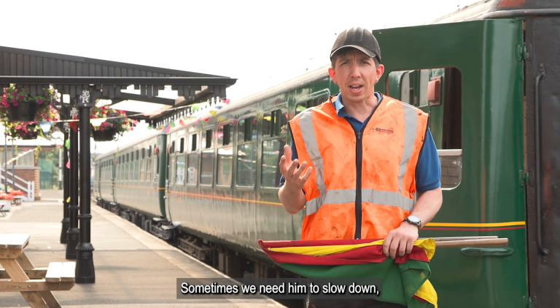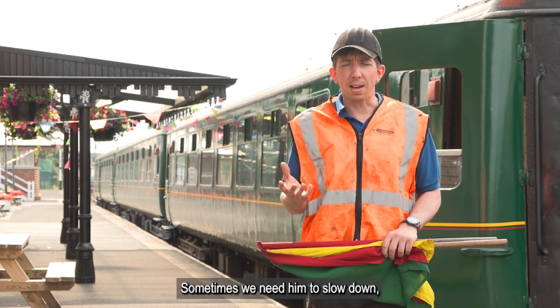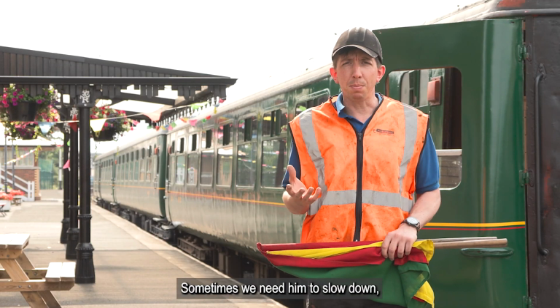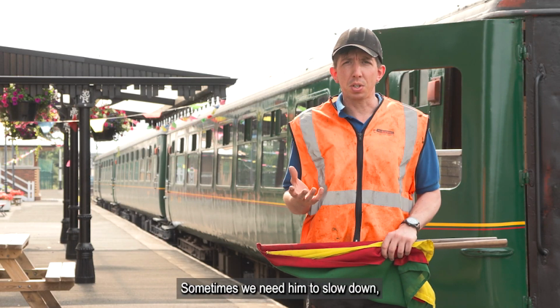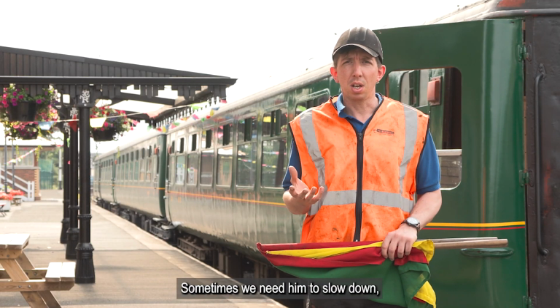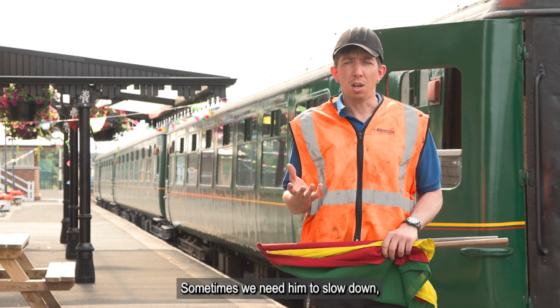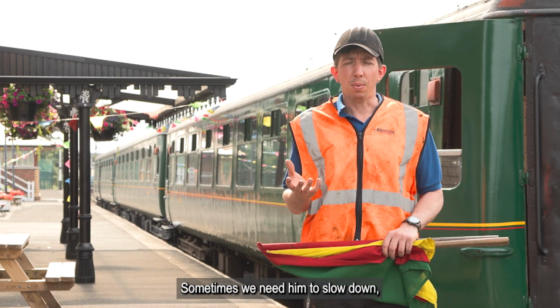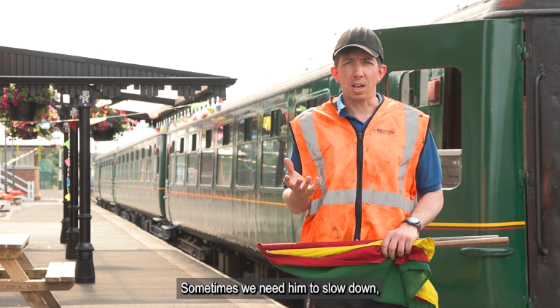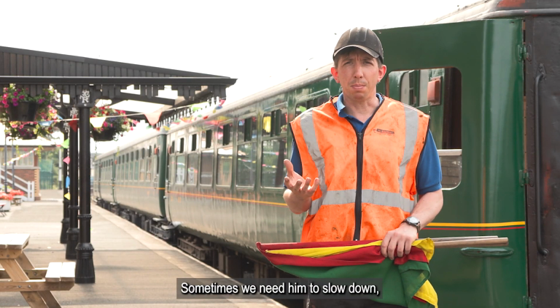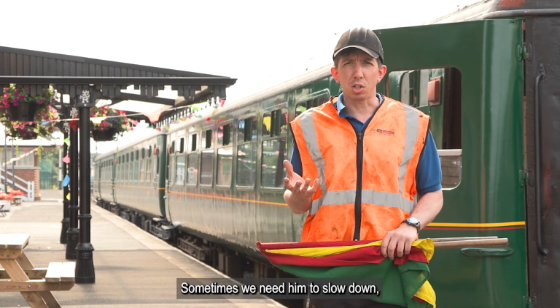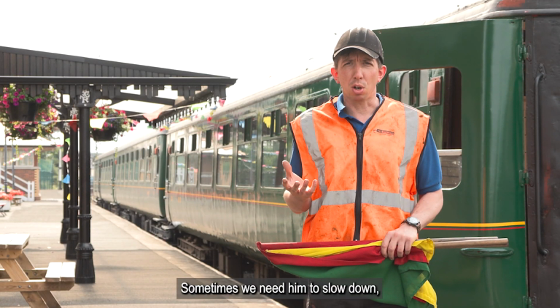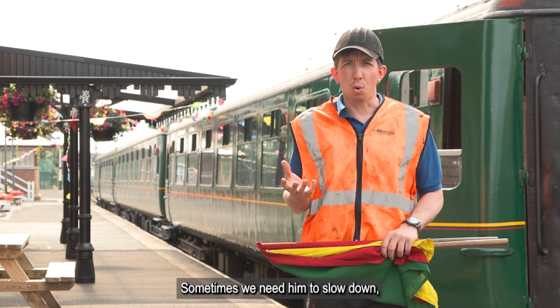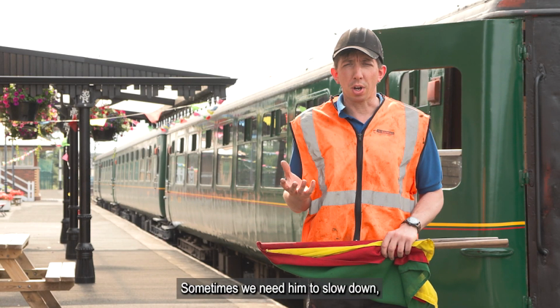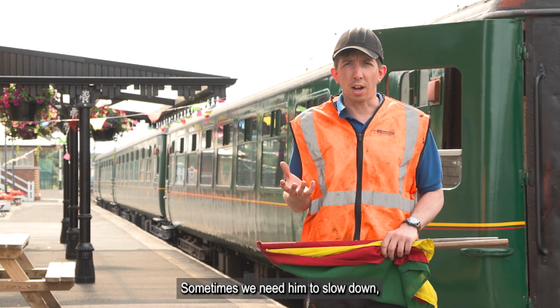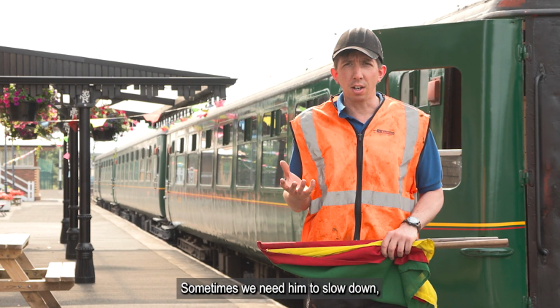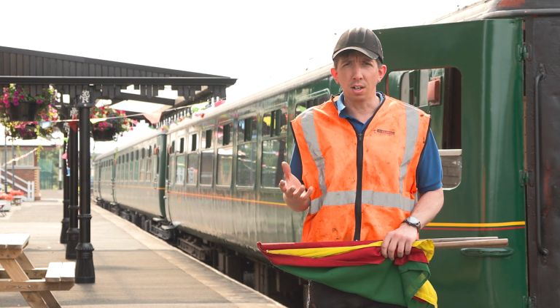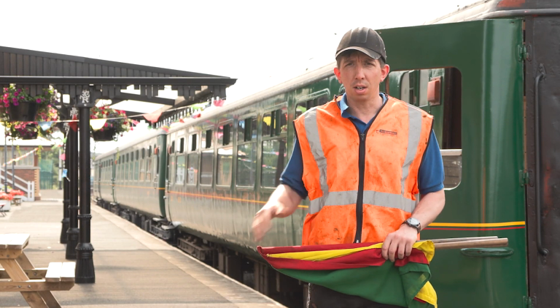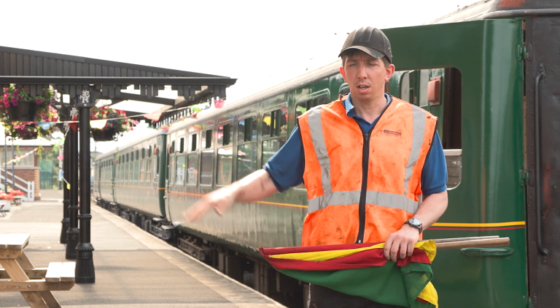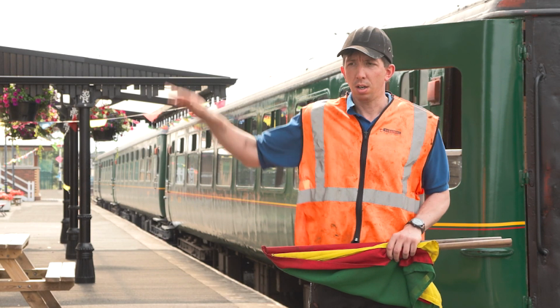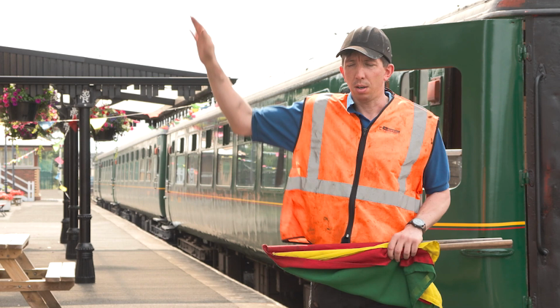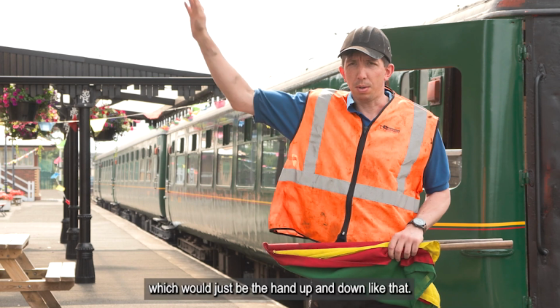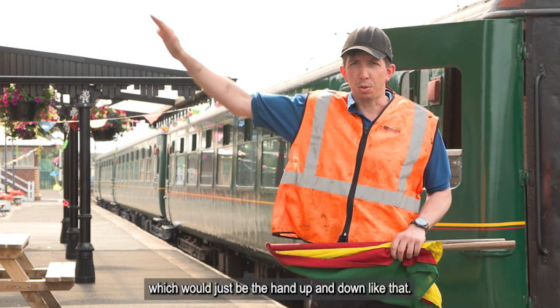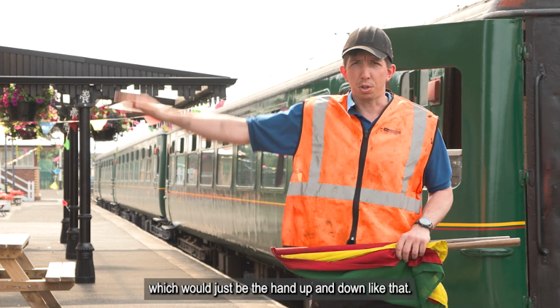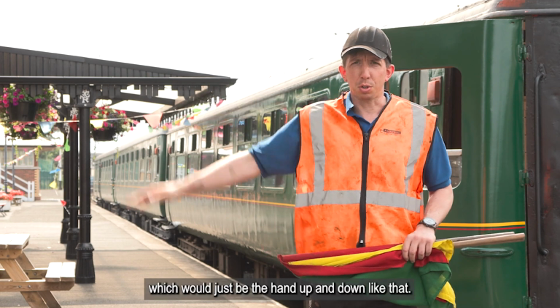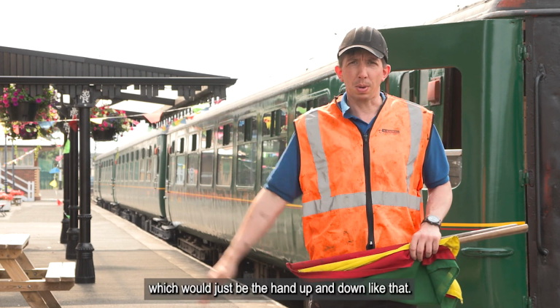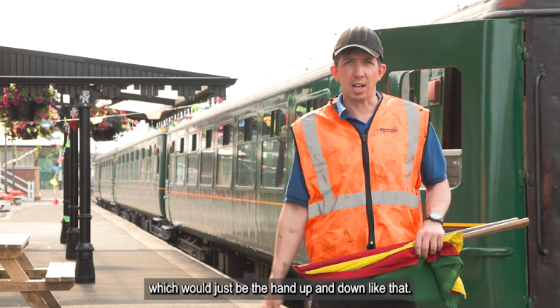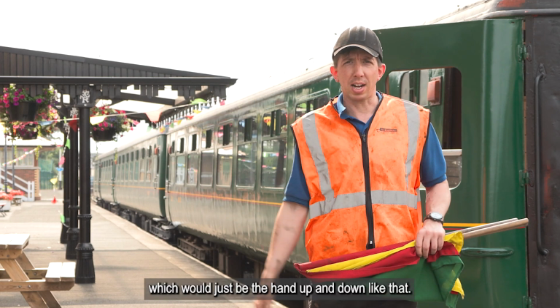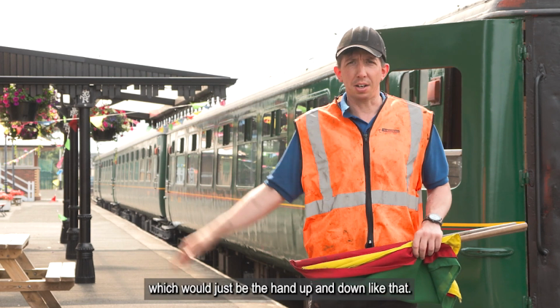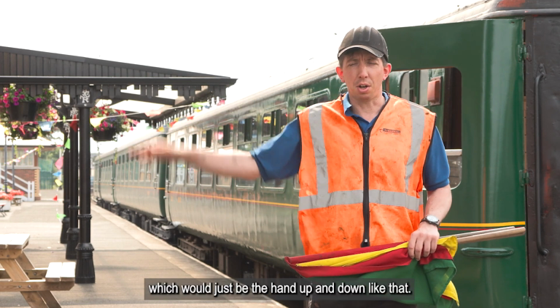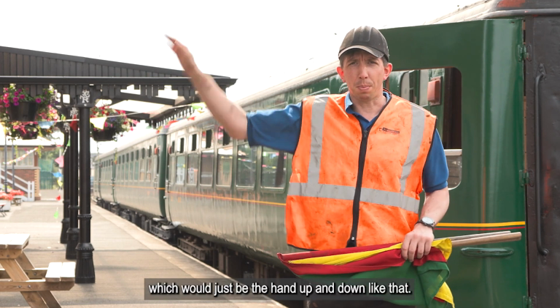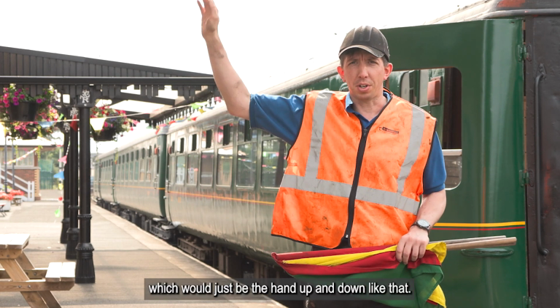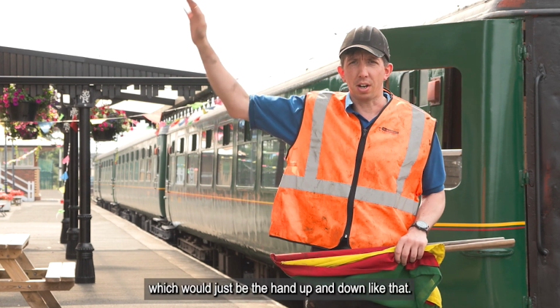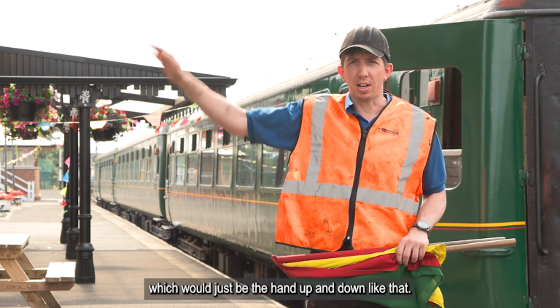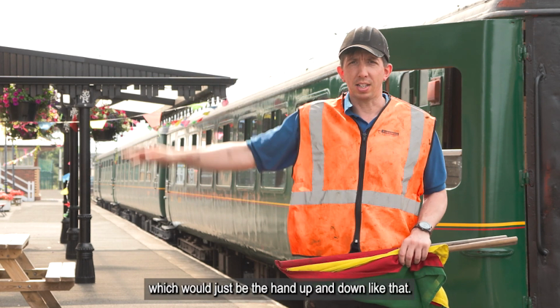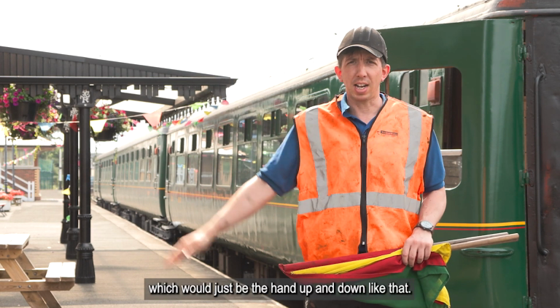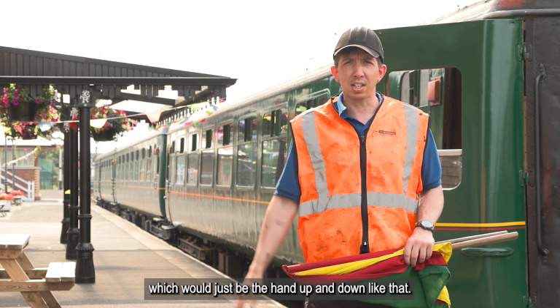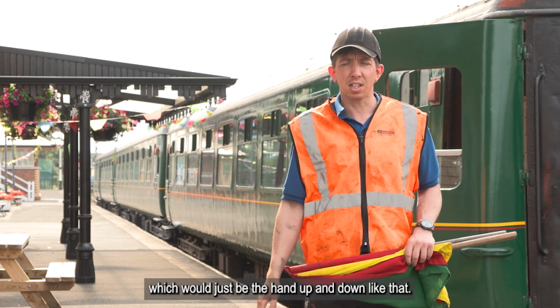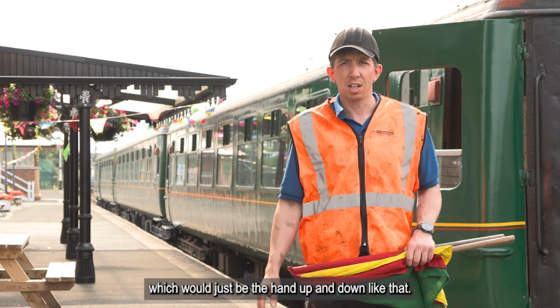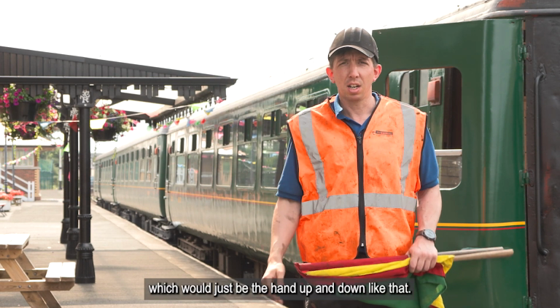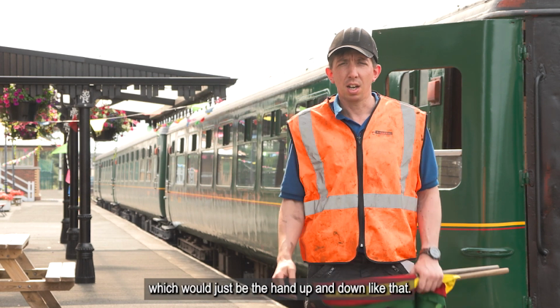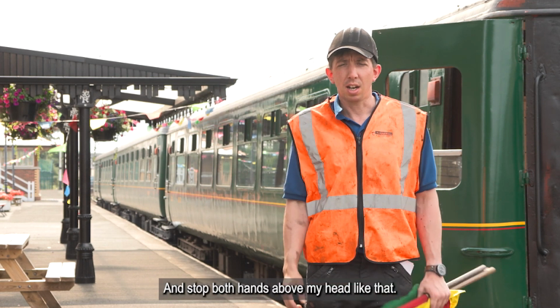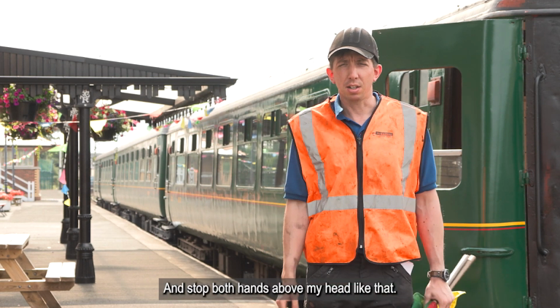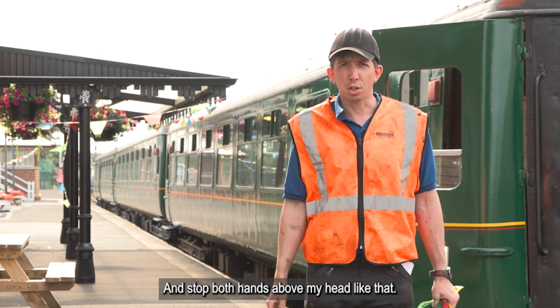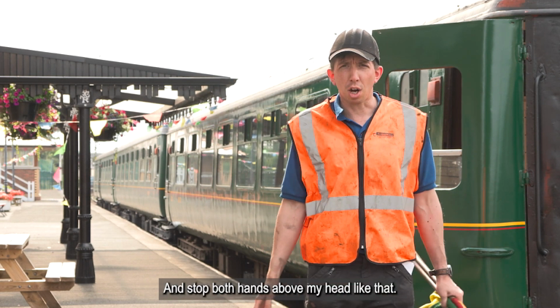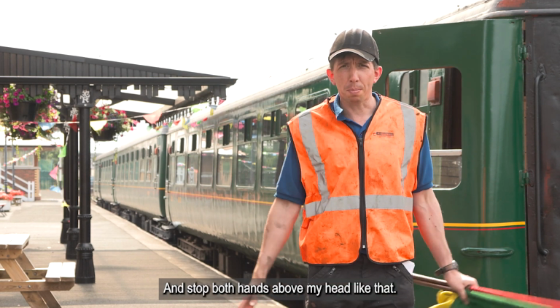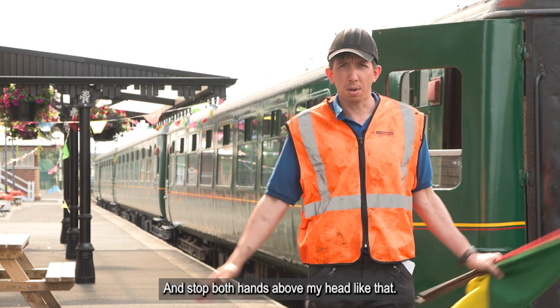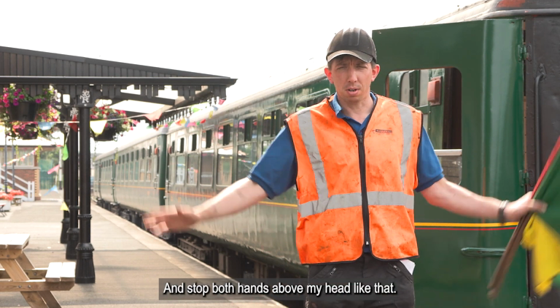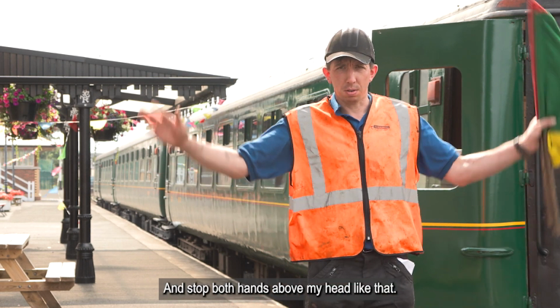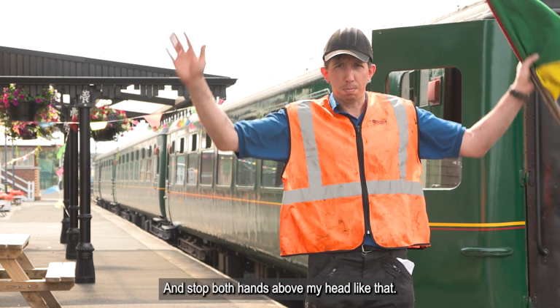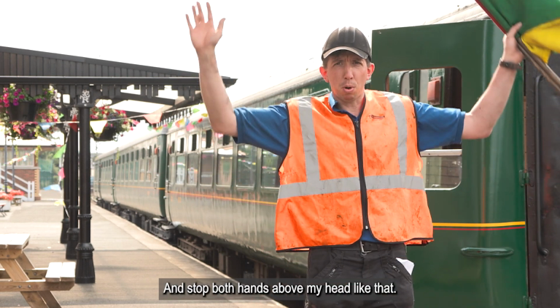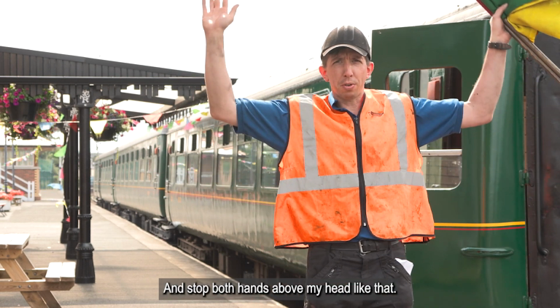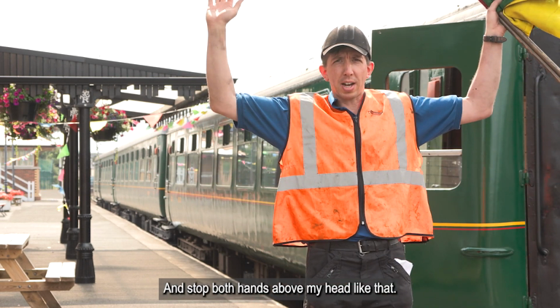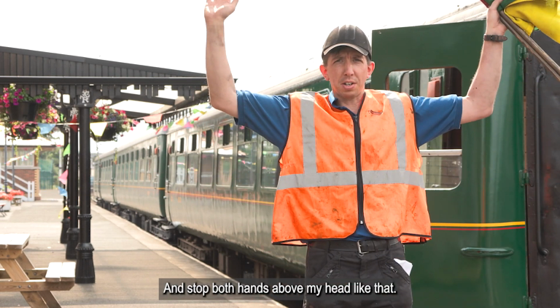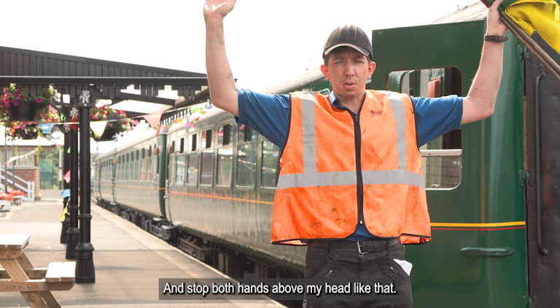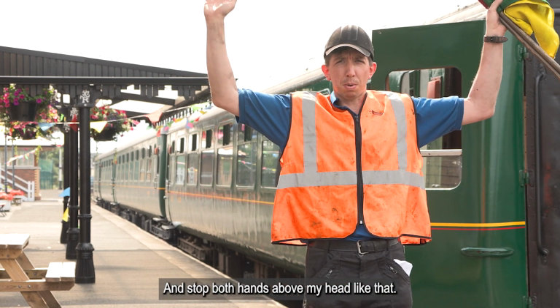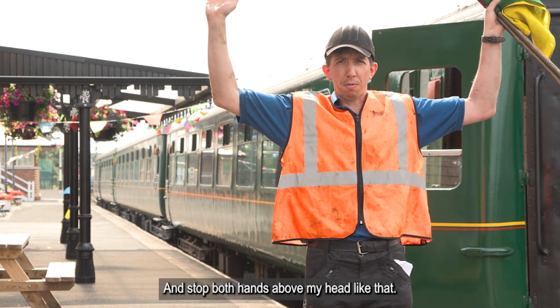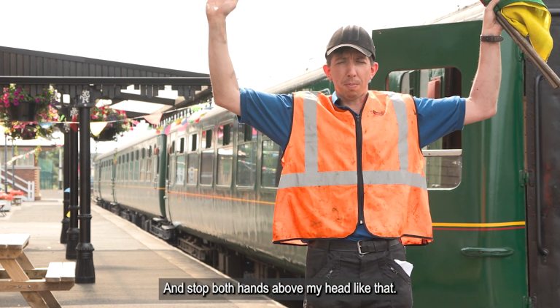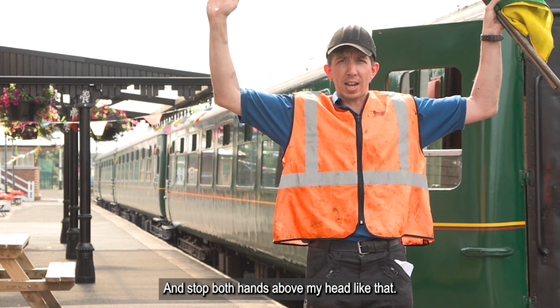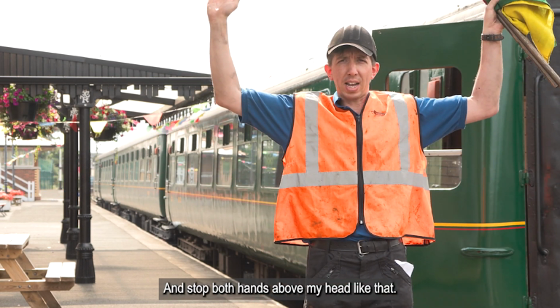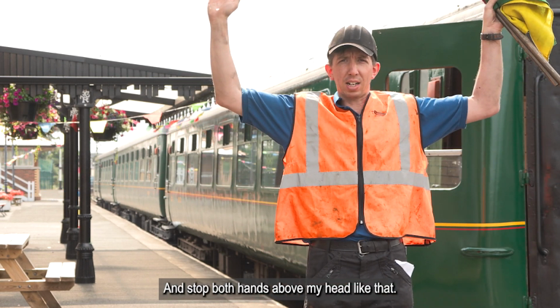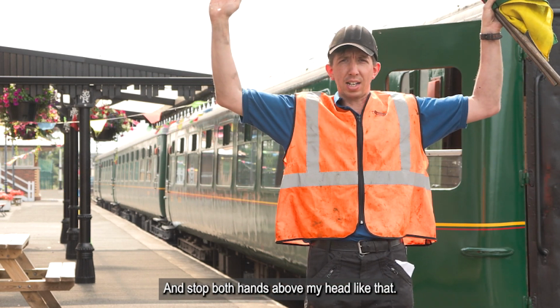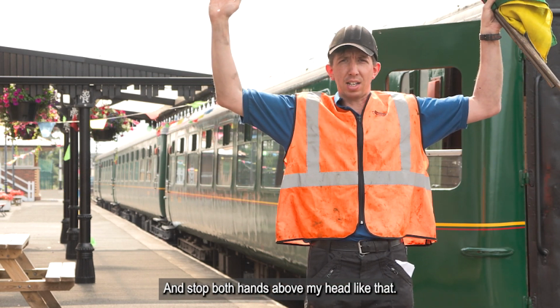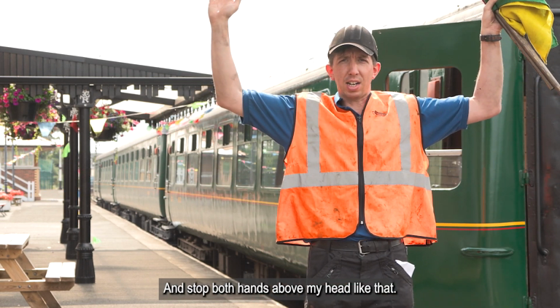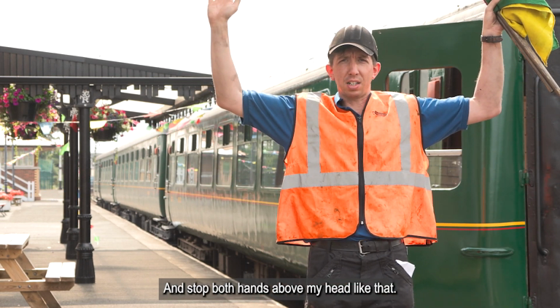Sometimes we need him to slow down, which would just be the hand up and down like that, and stop — both hands above my head like that.